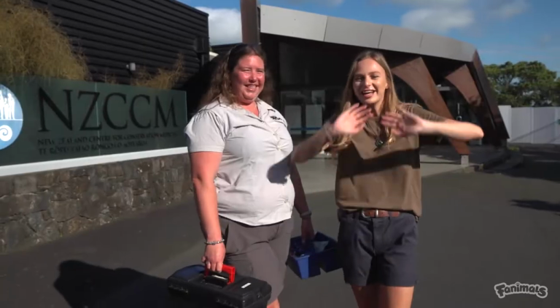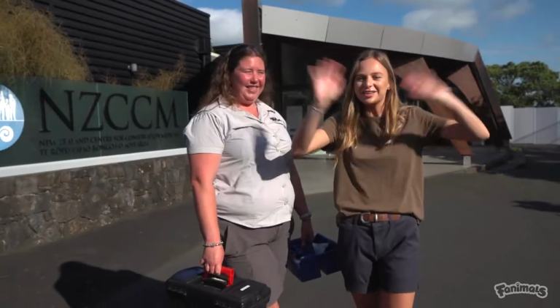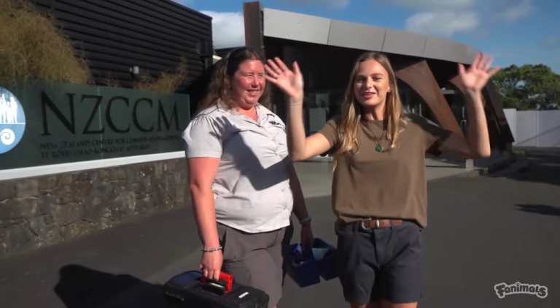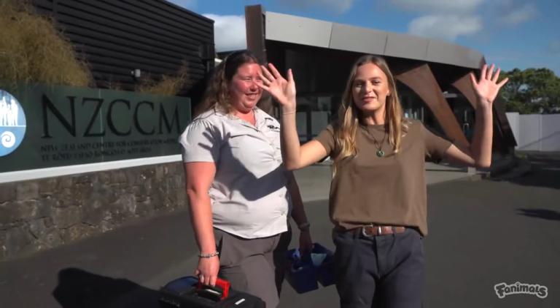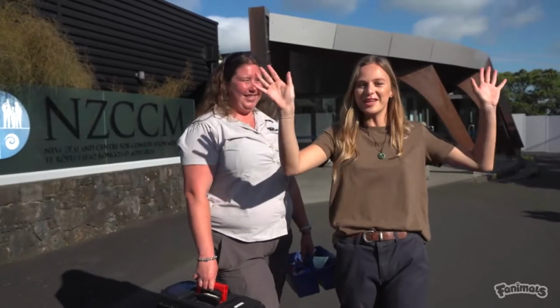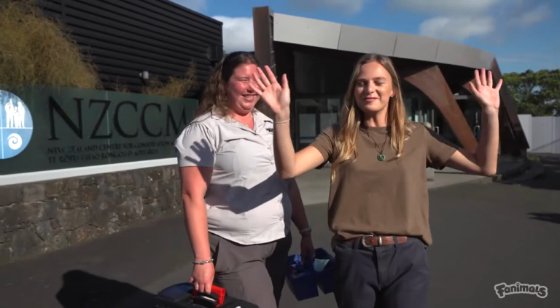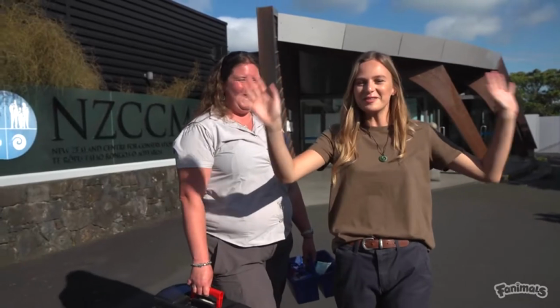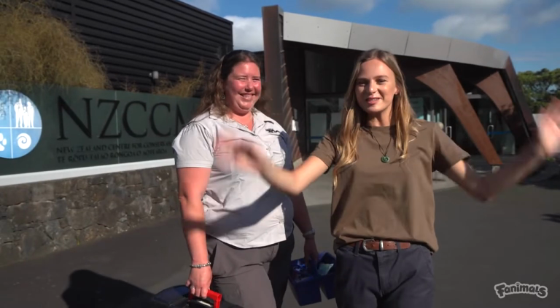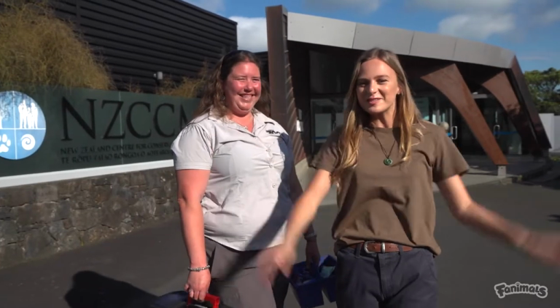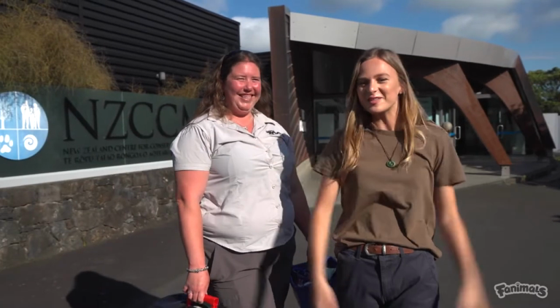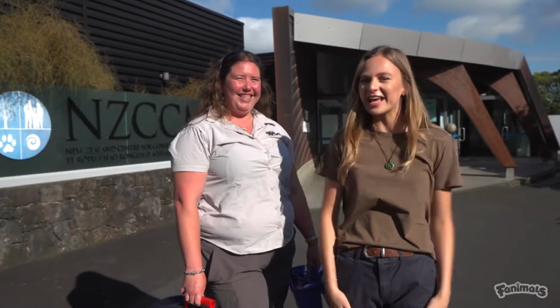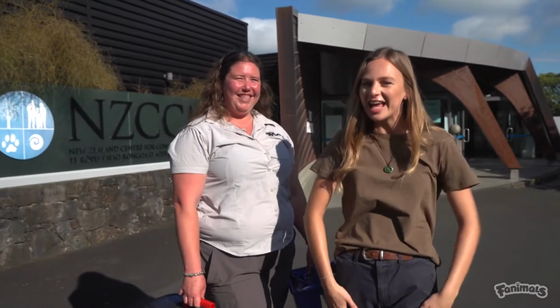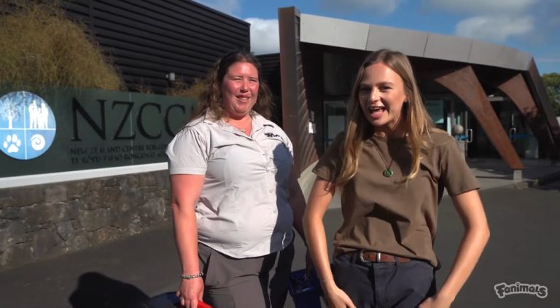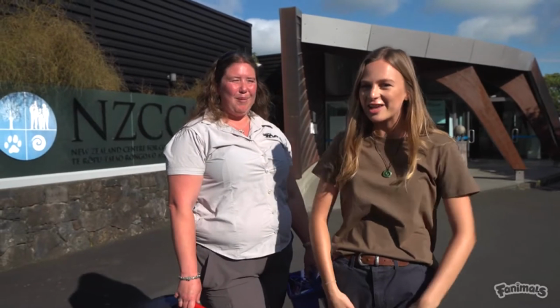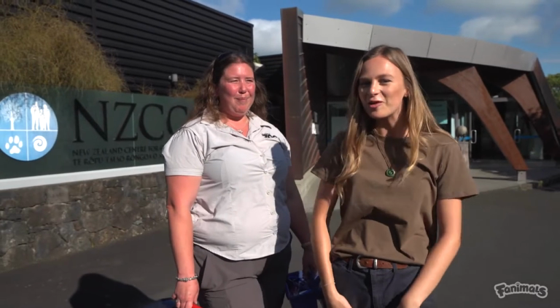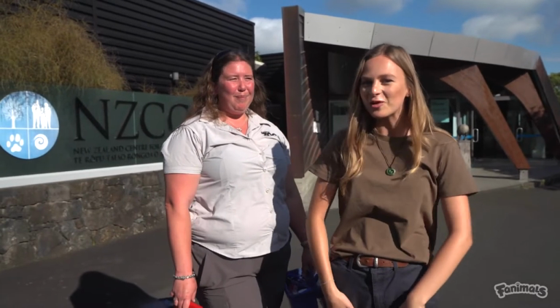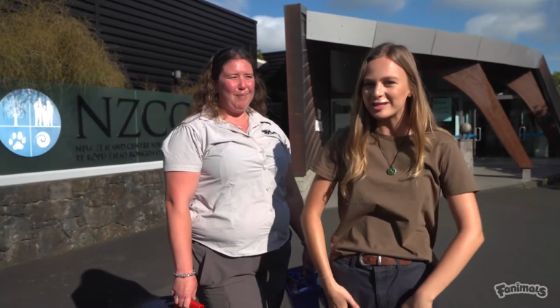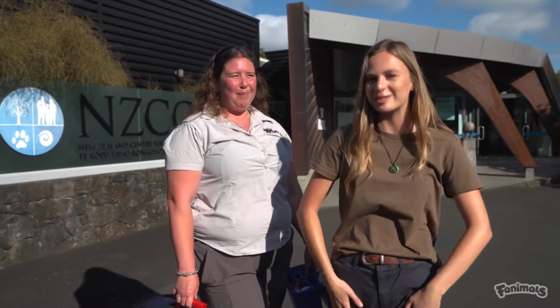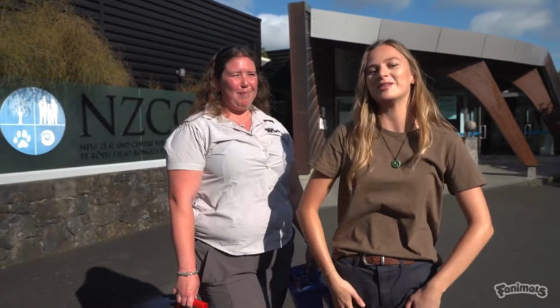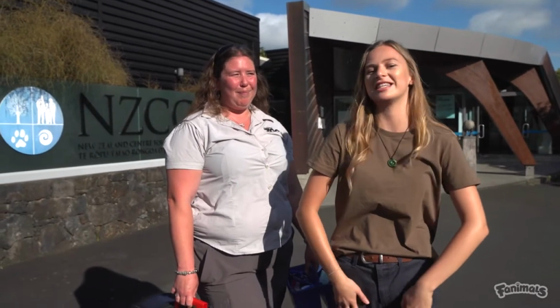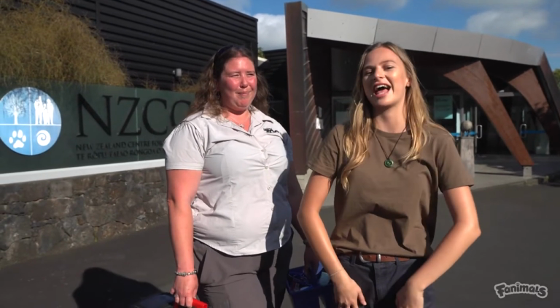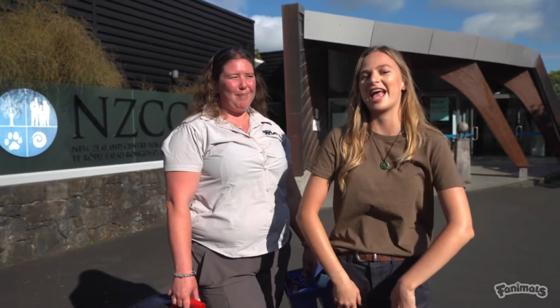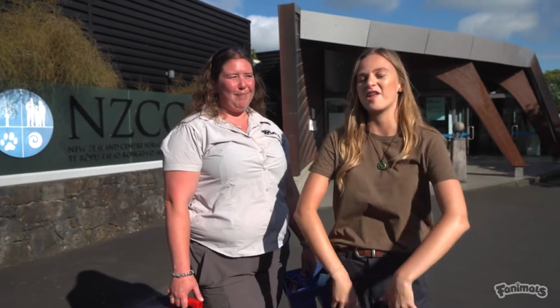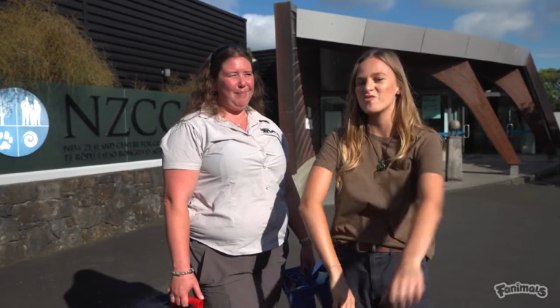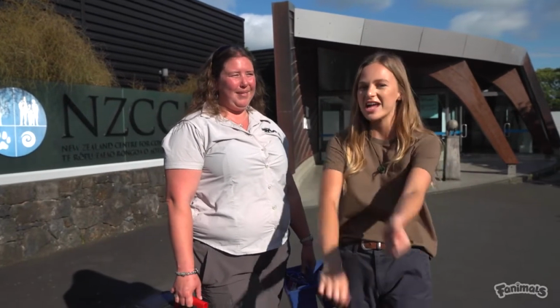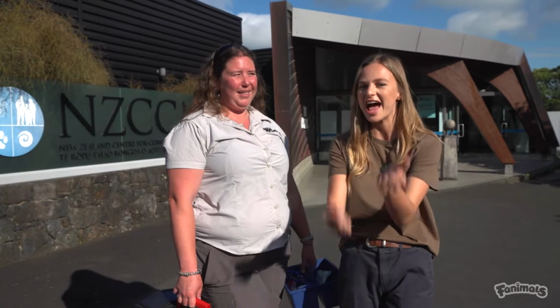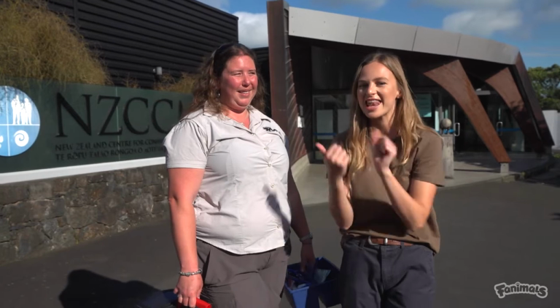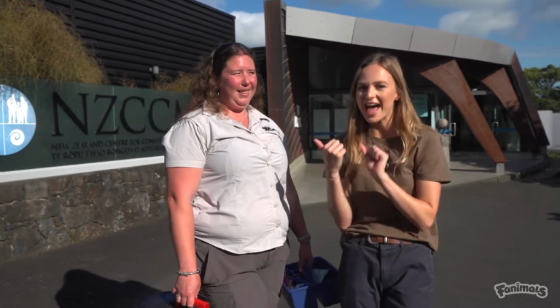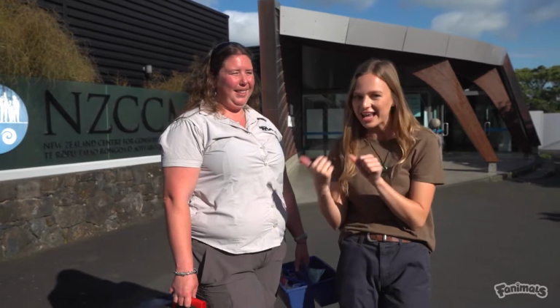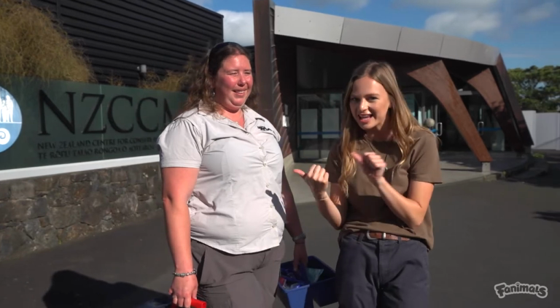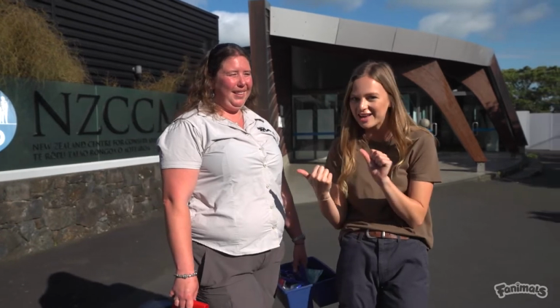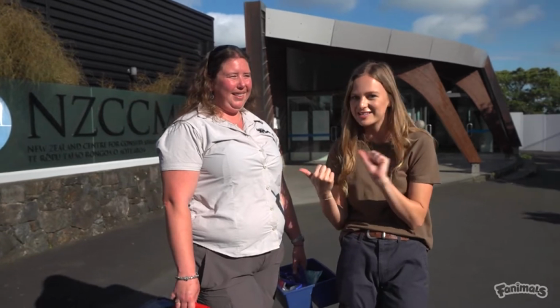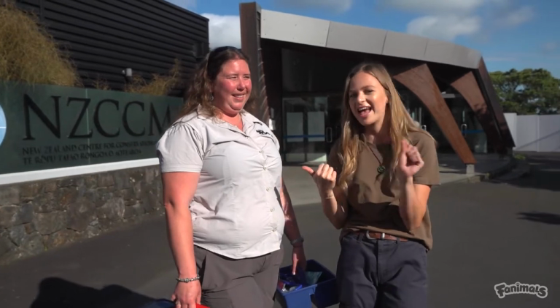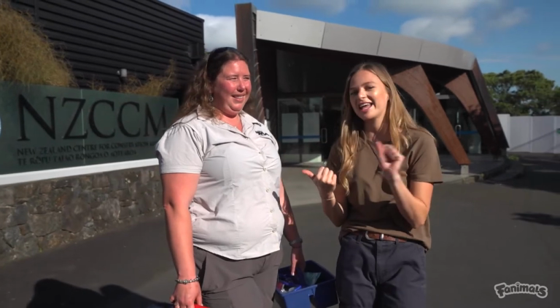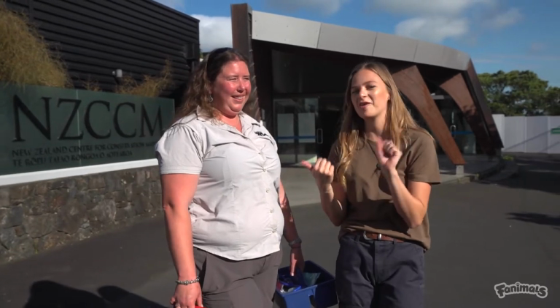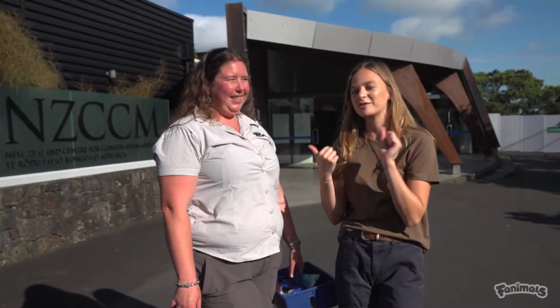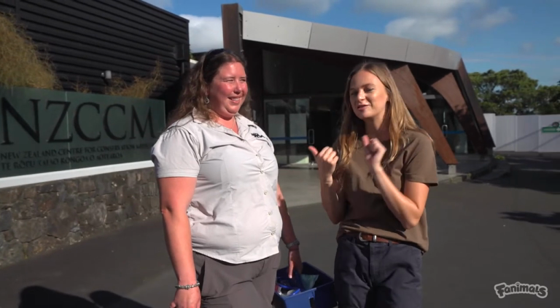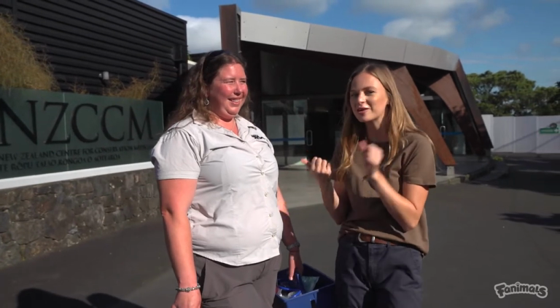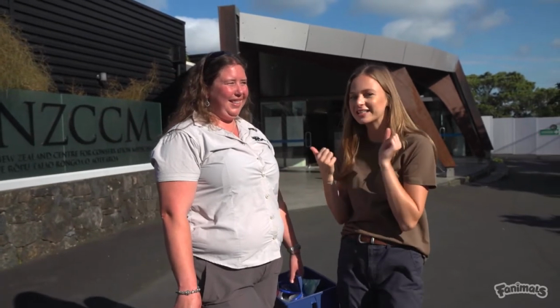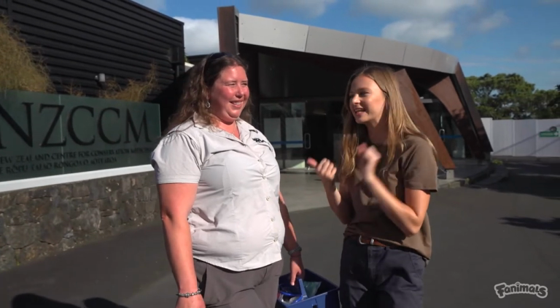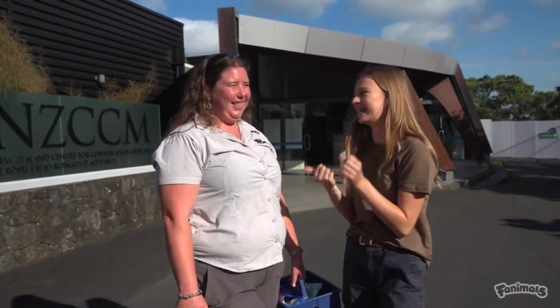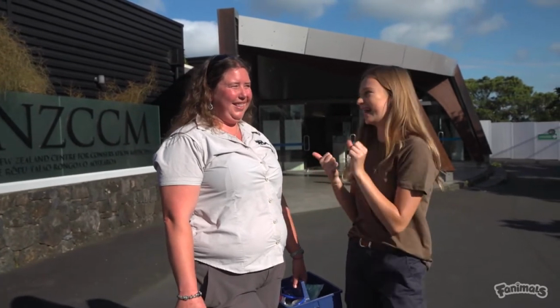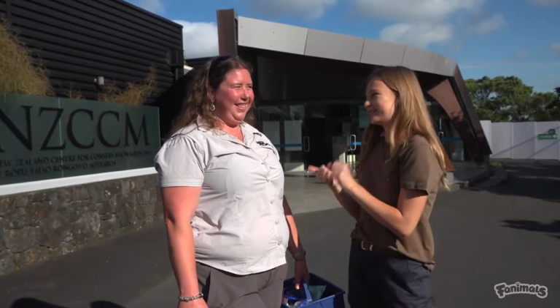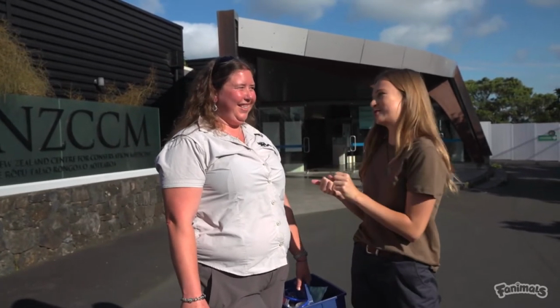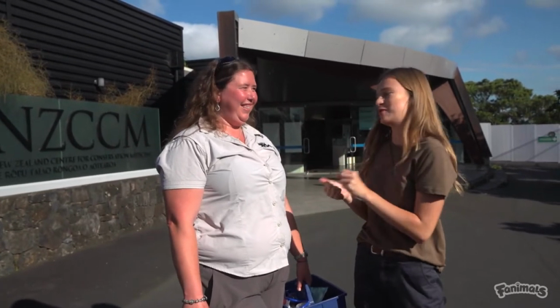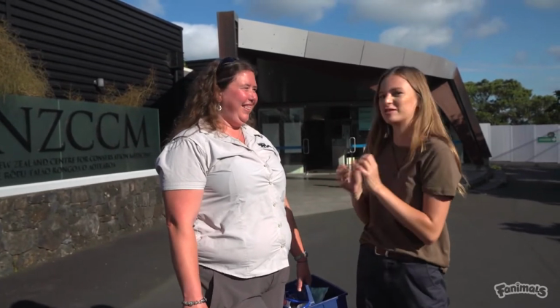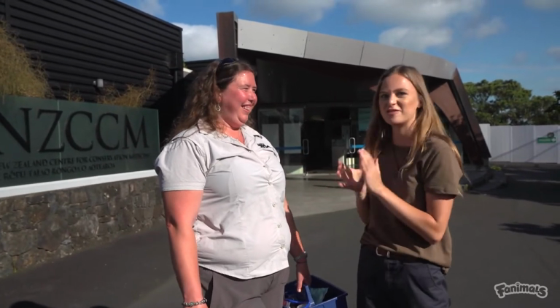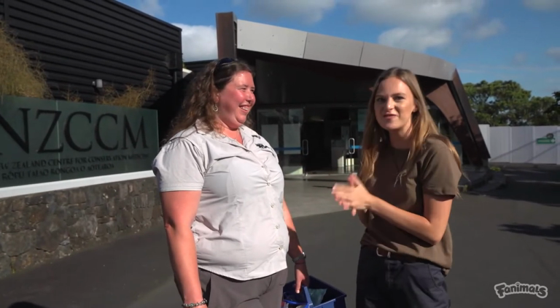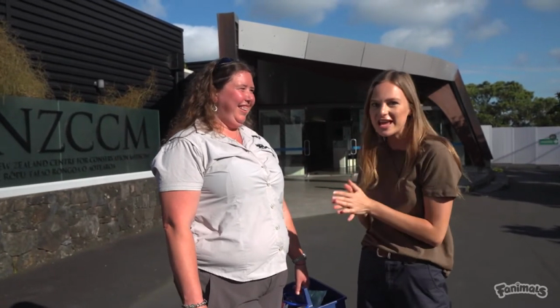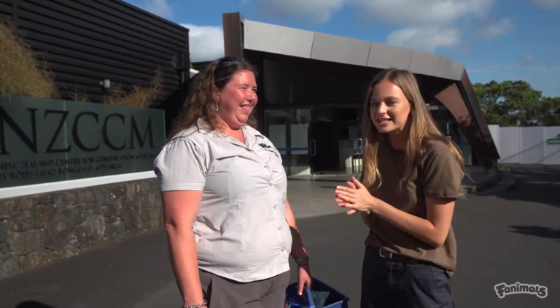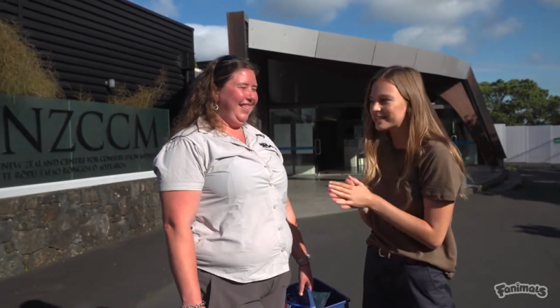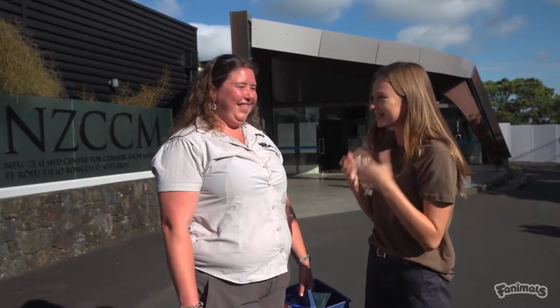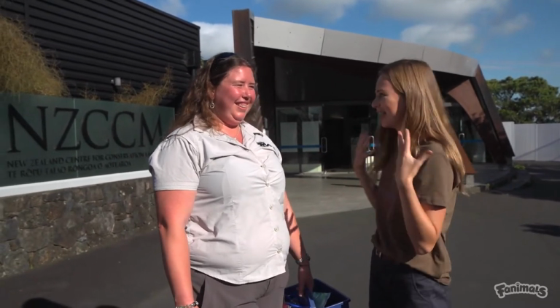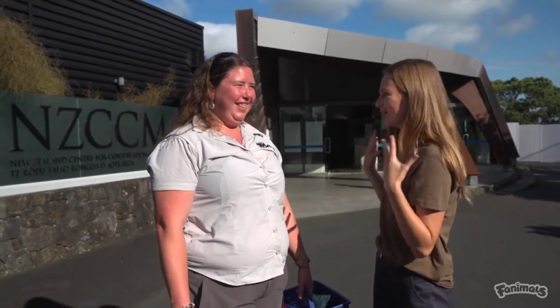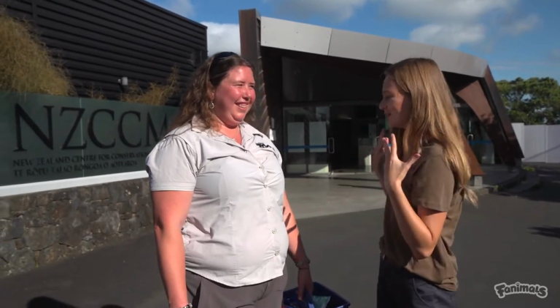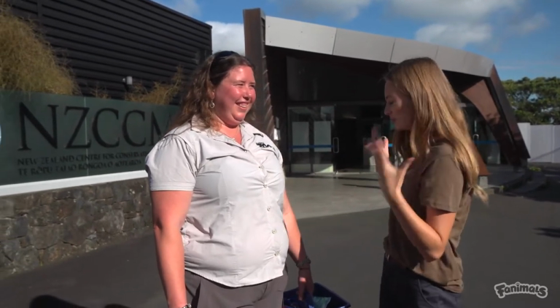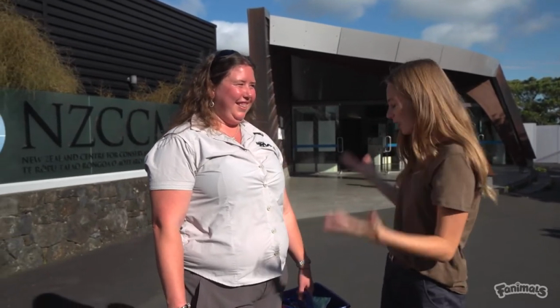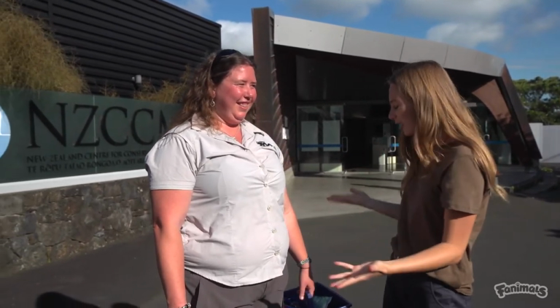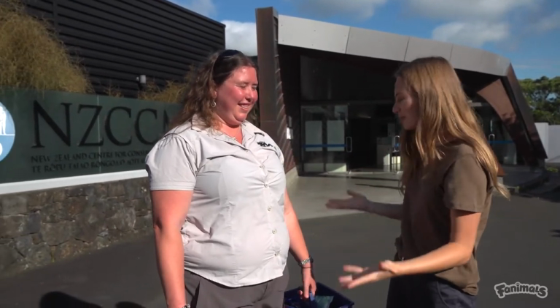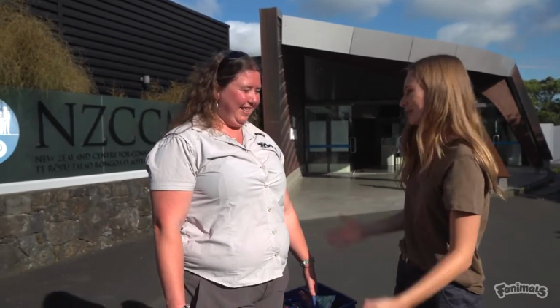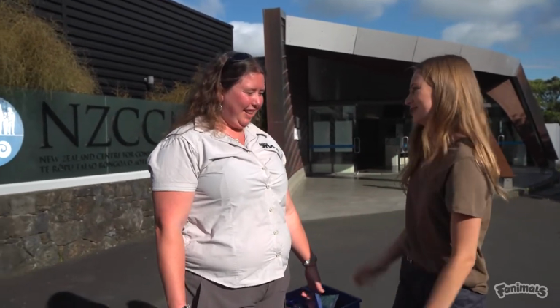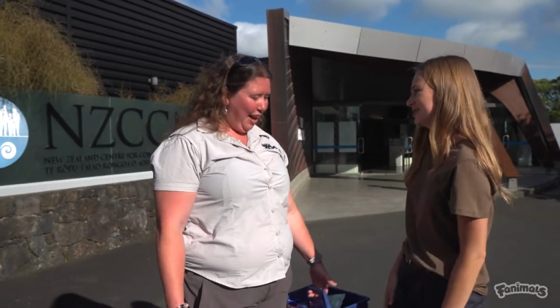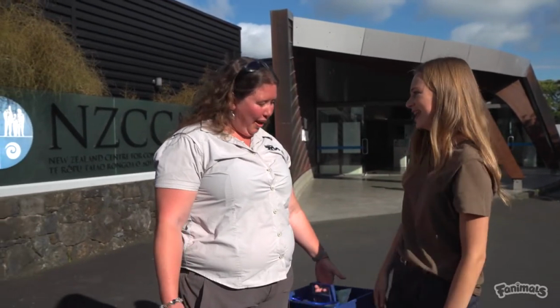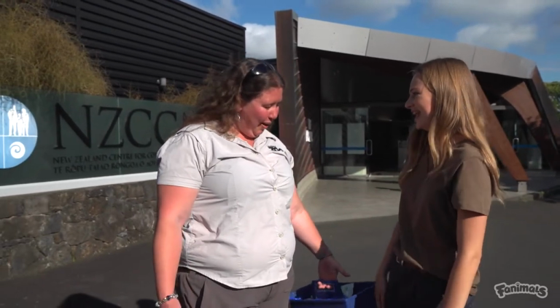Kia ora fanimals! We're here at Auckland Zoo today and we are lucky enough to hang out with Dr. Lydia Udstrom, who's a vet. Now what are we going to do today?